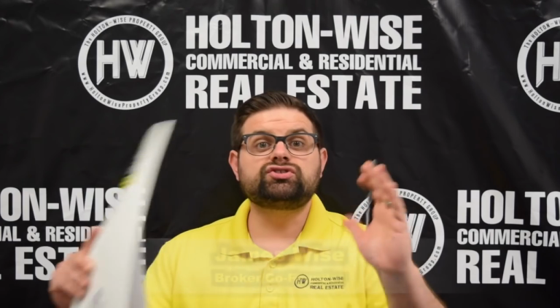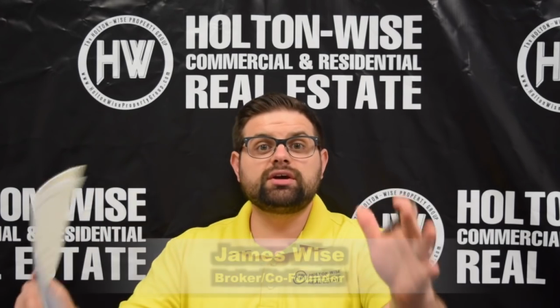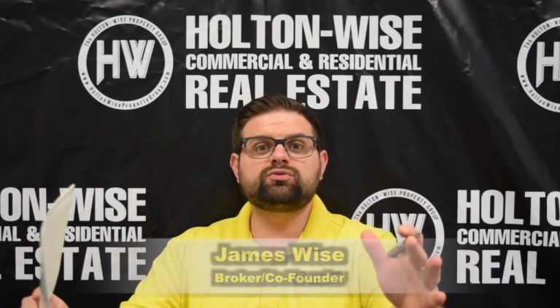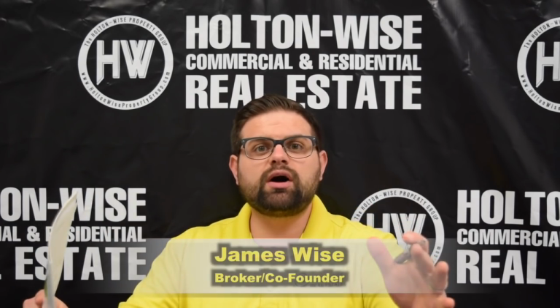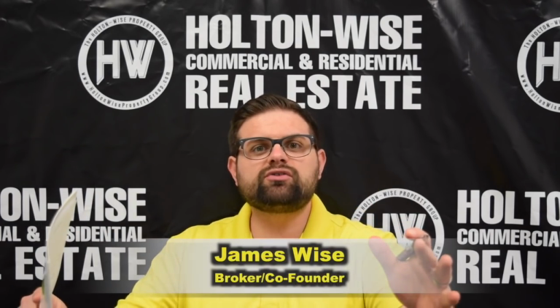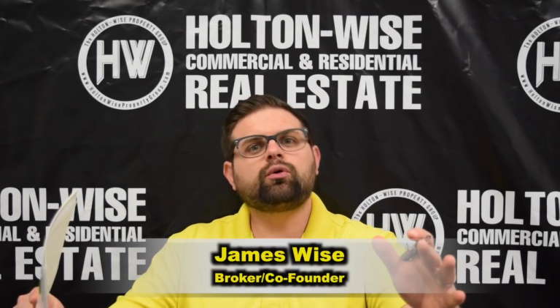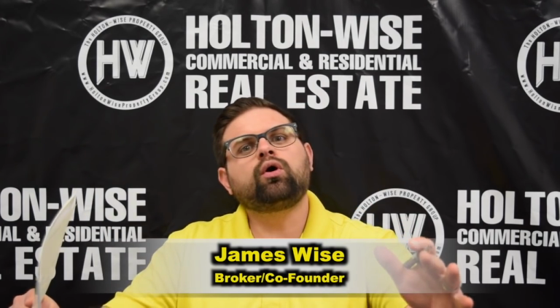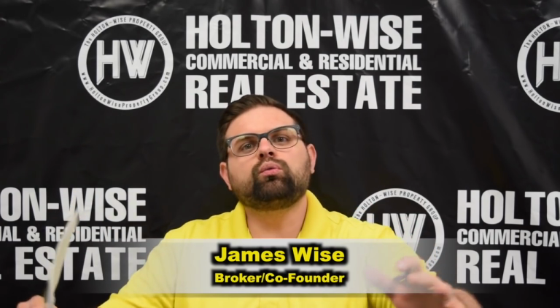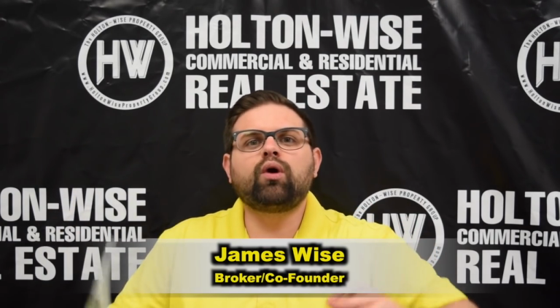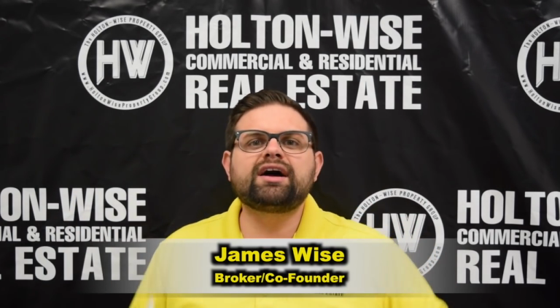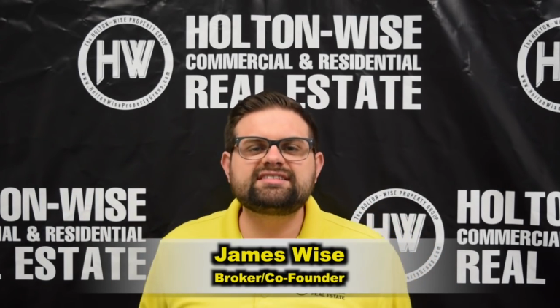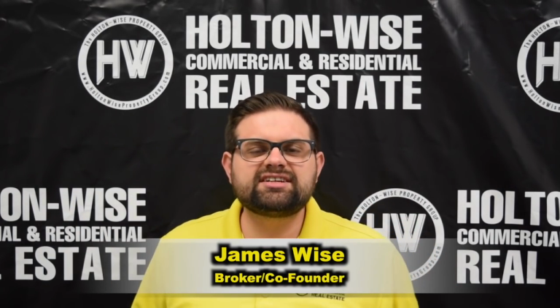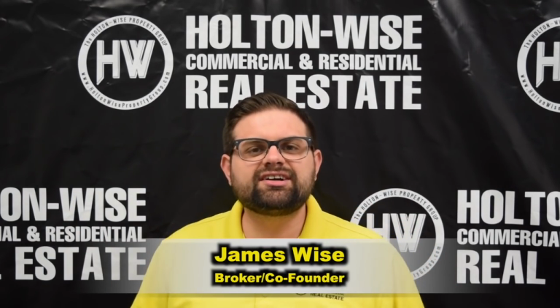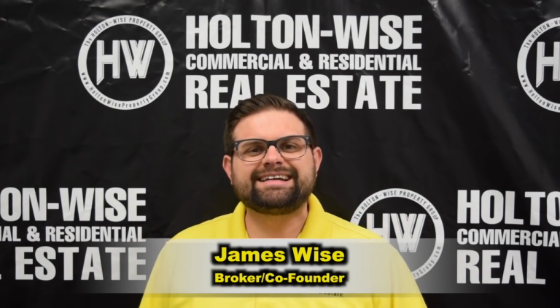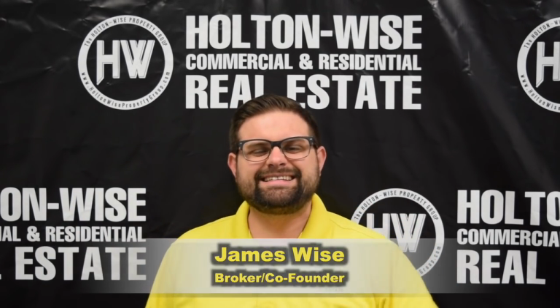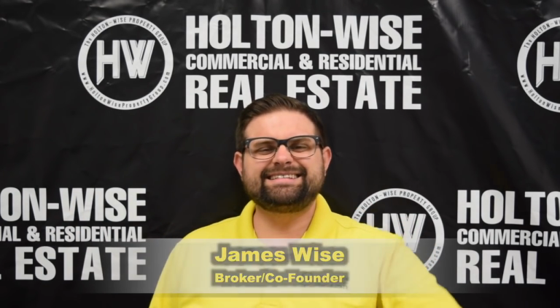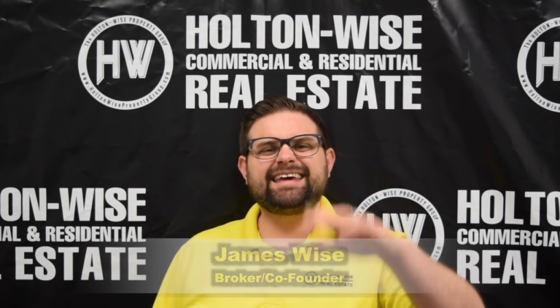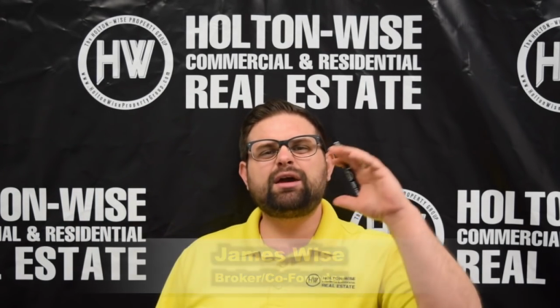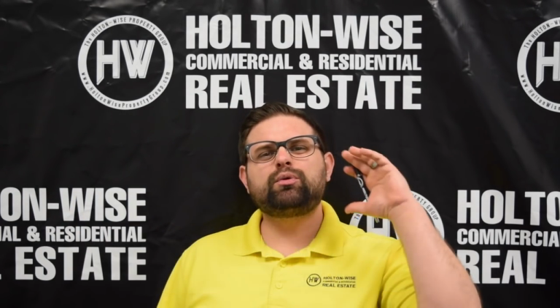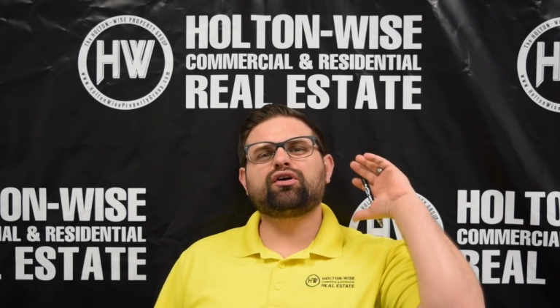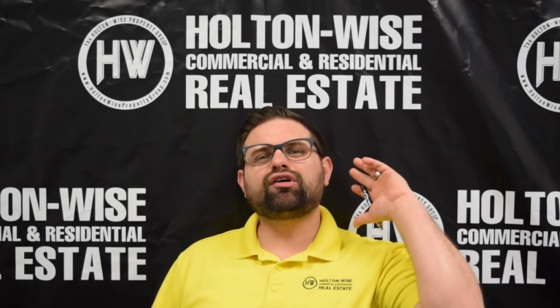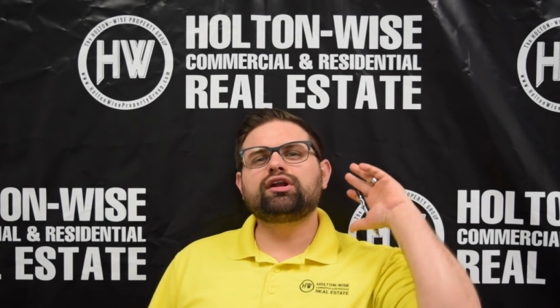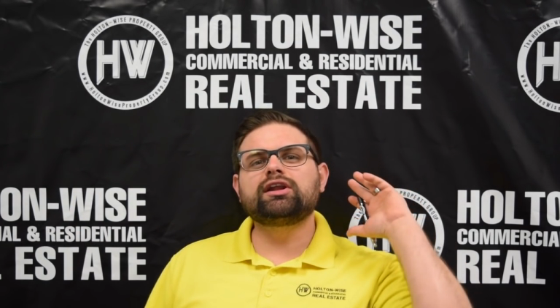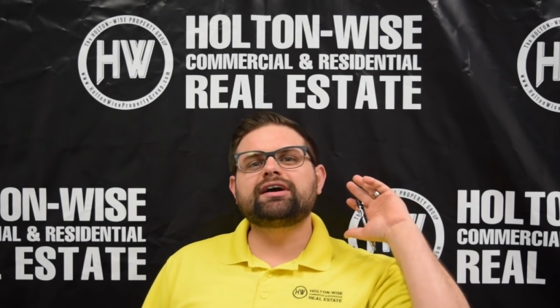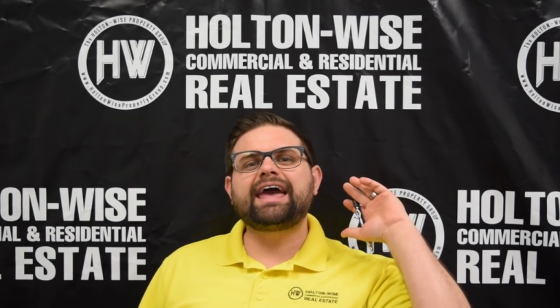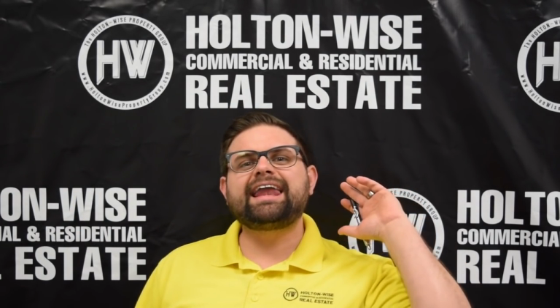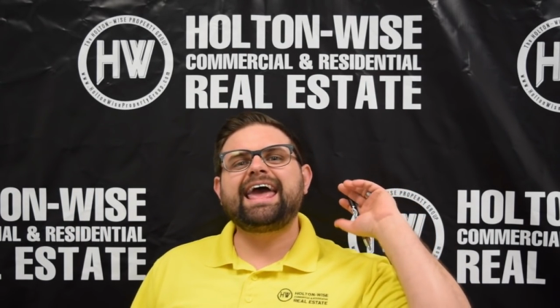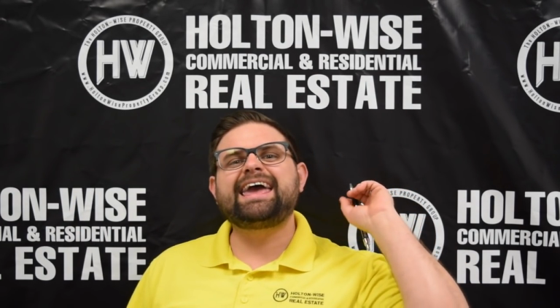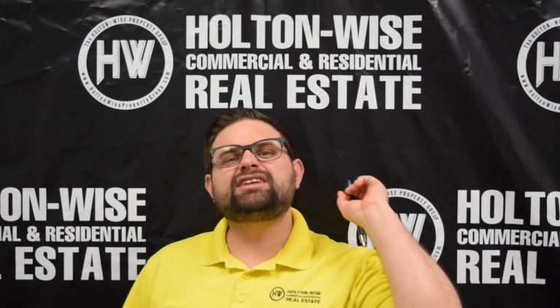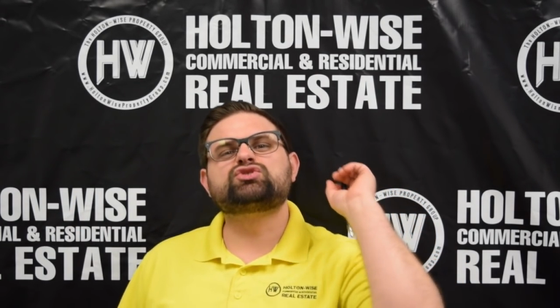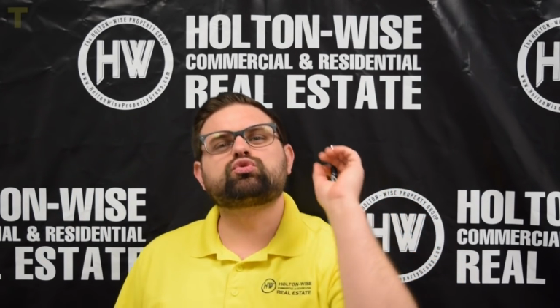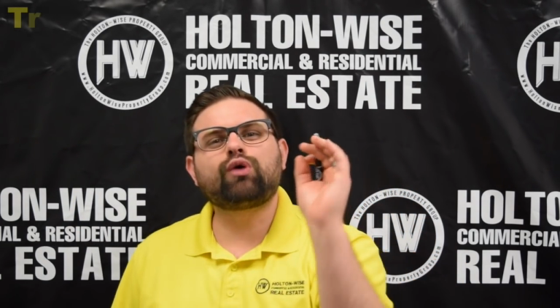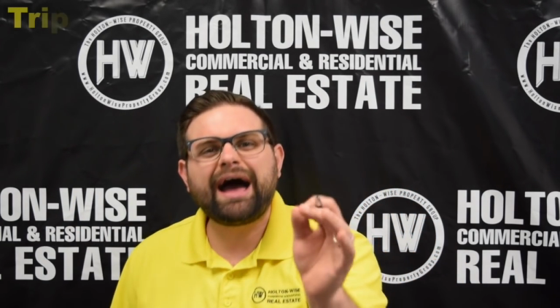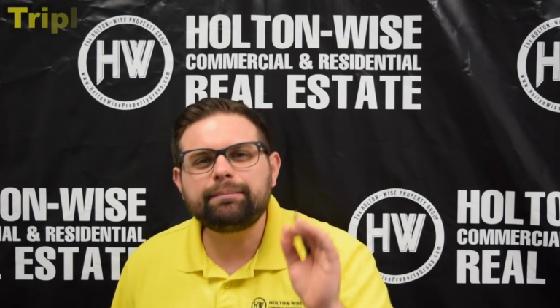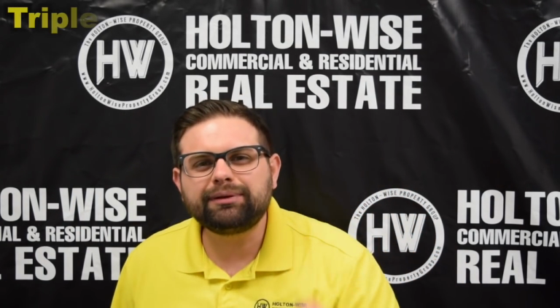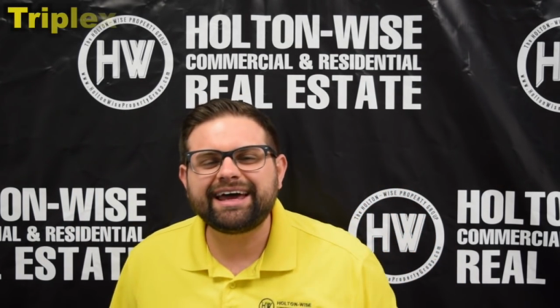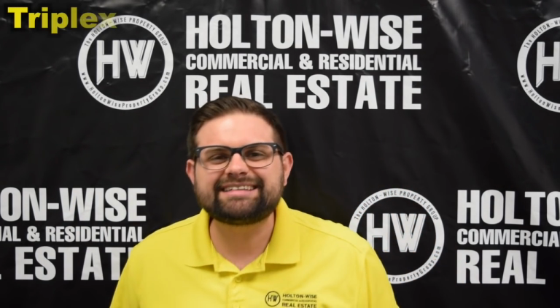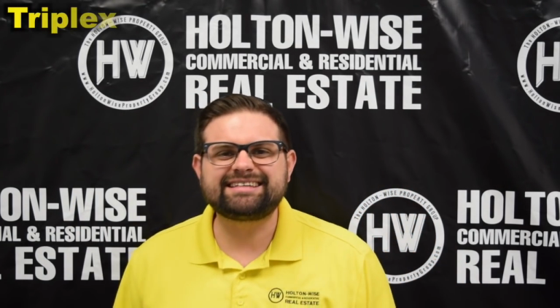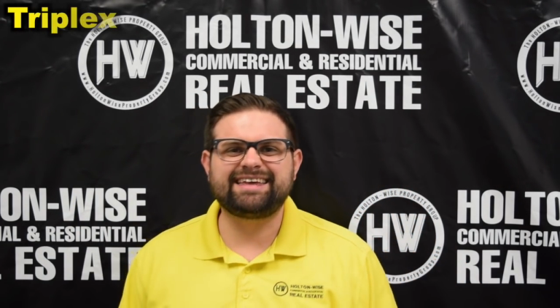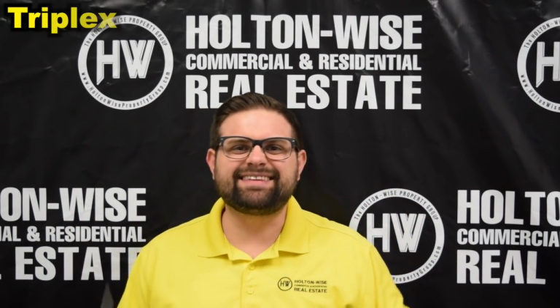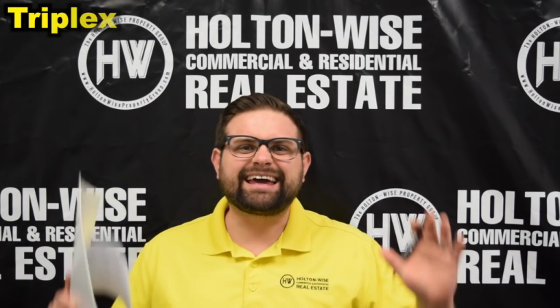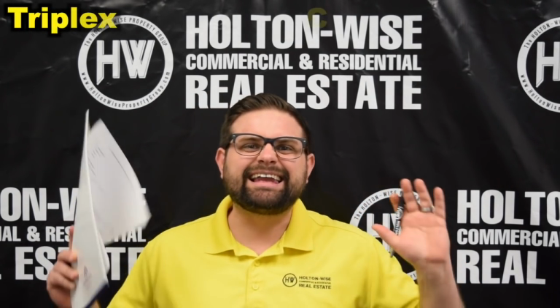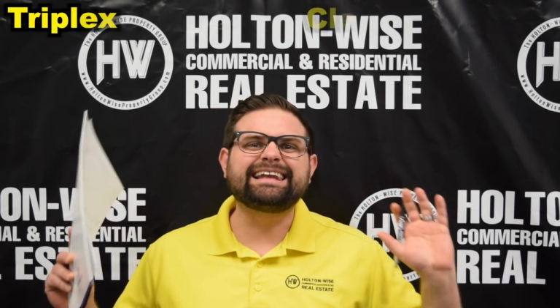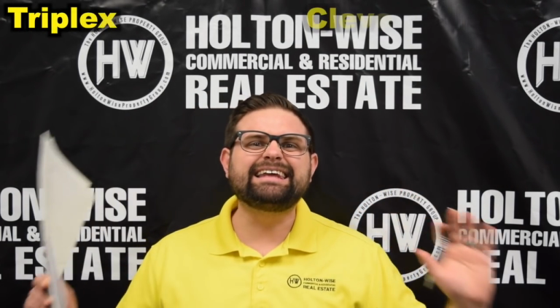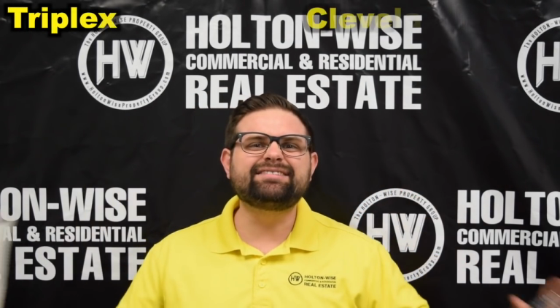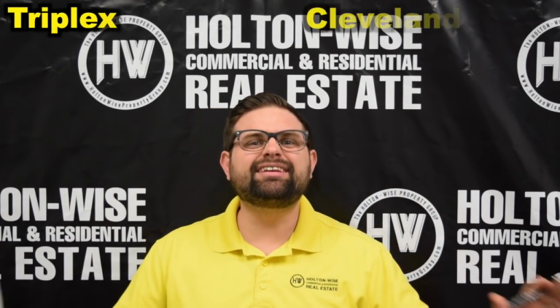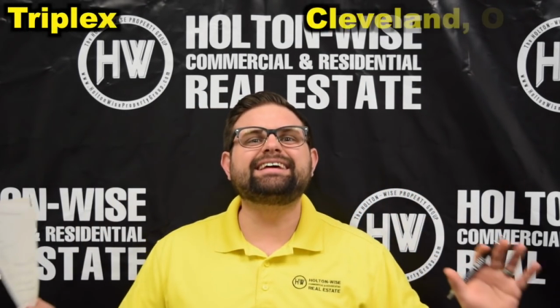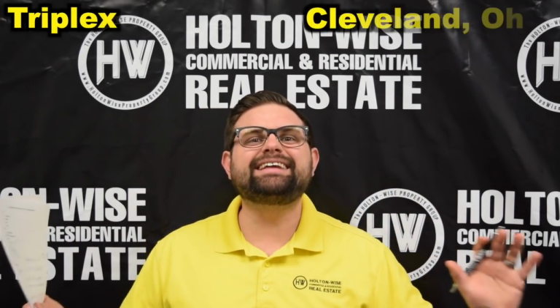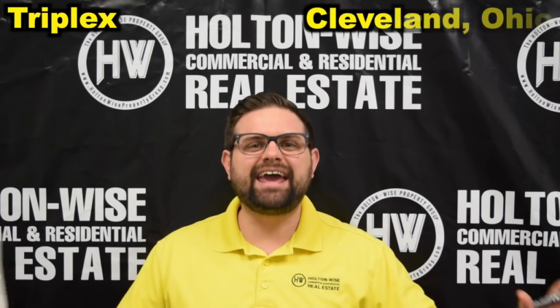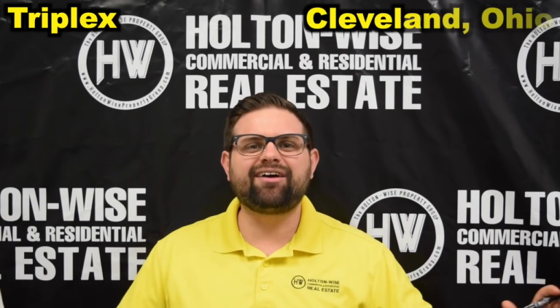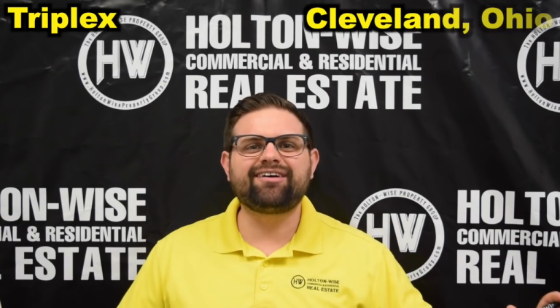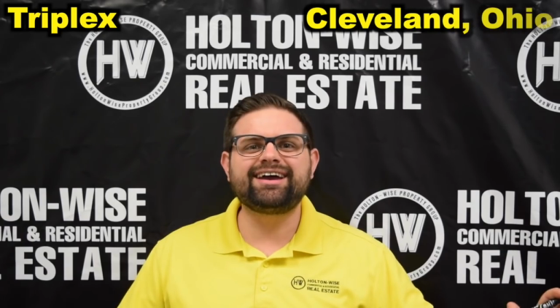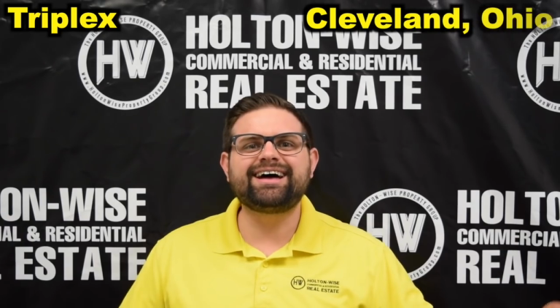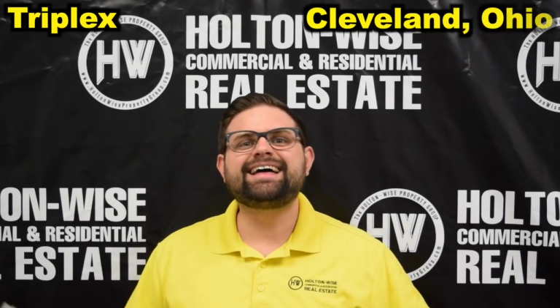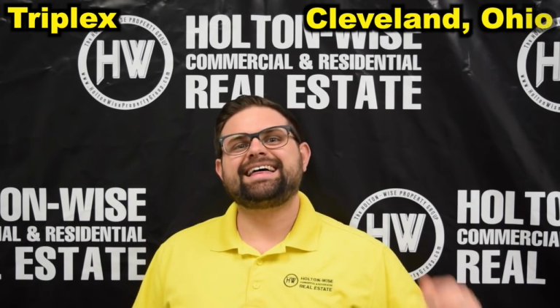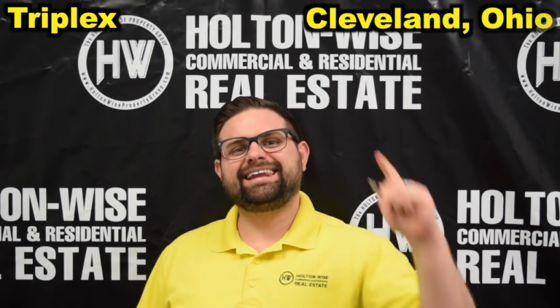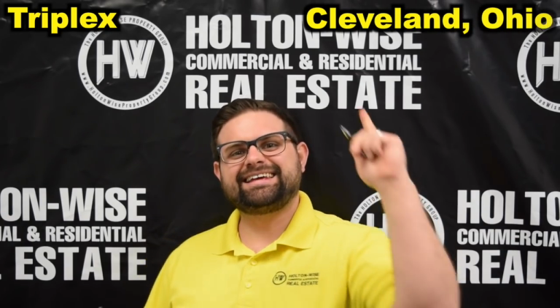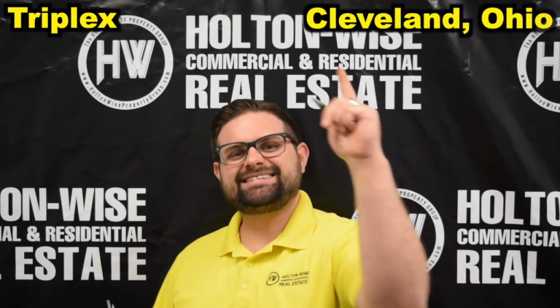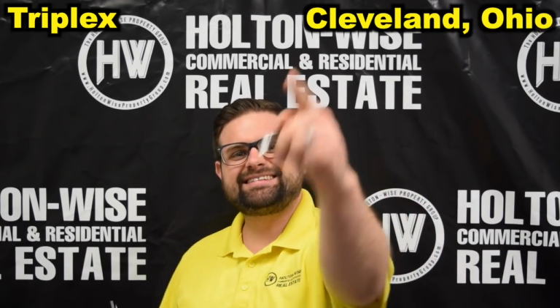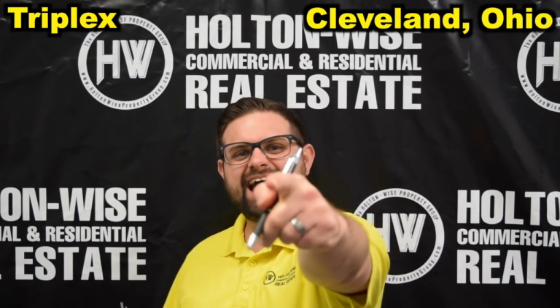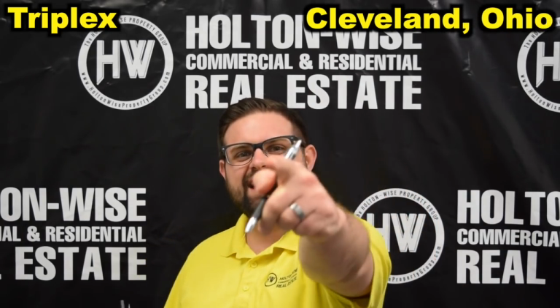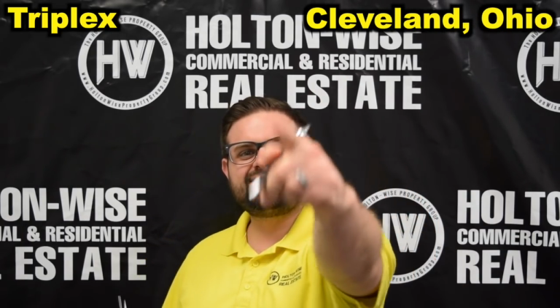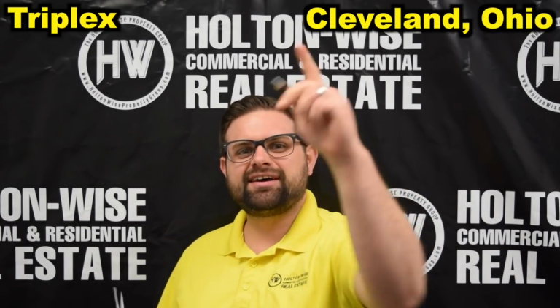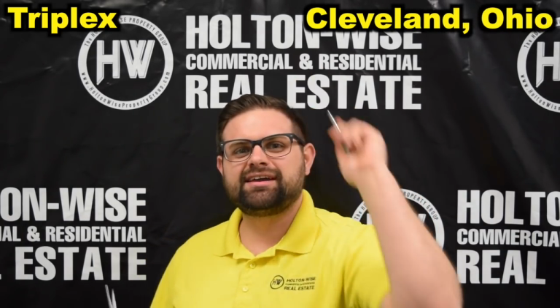James Wise with Holden Wise here. Today we are going to look at a triplex in the Cleveland area. Let's dive in.